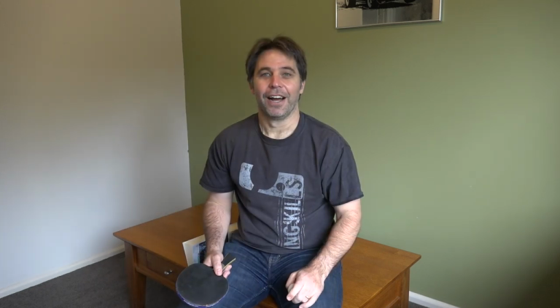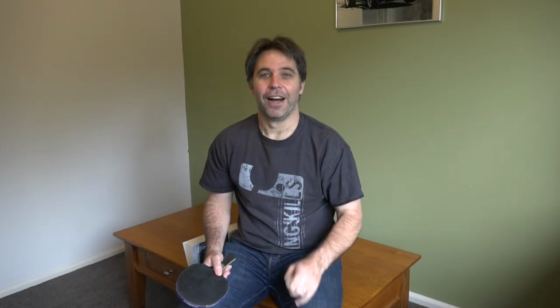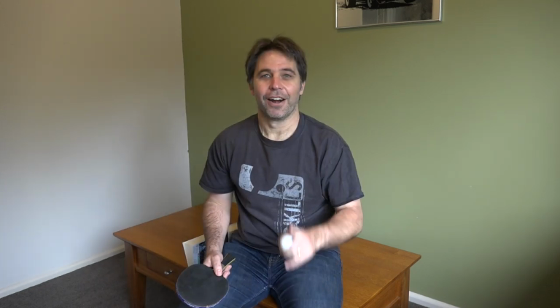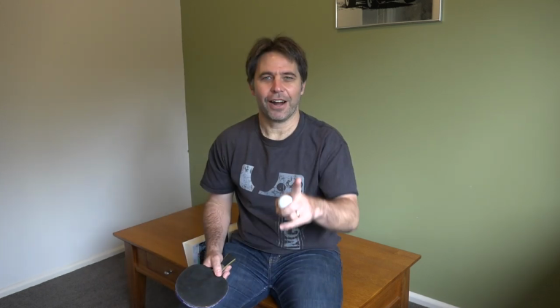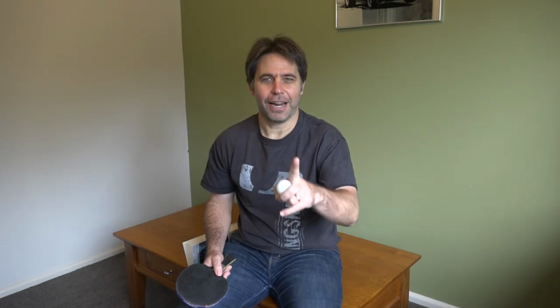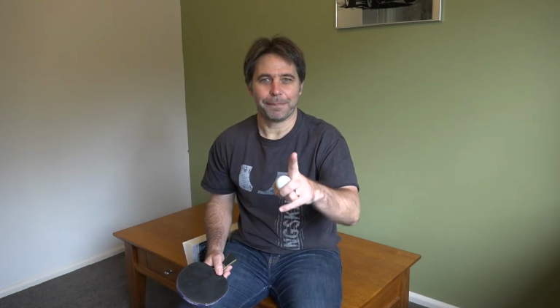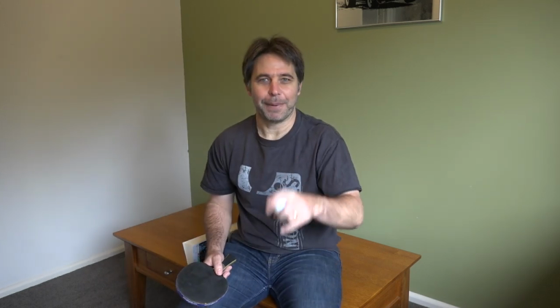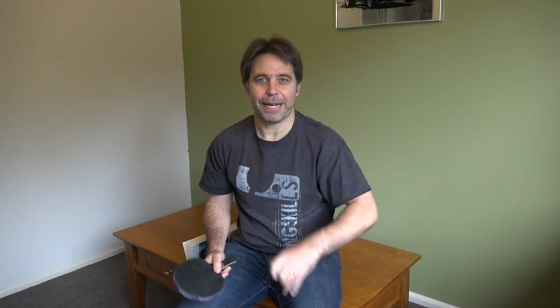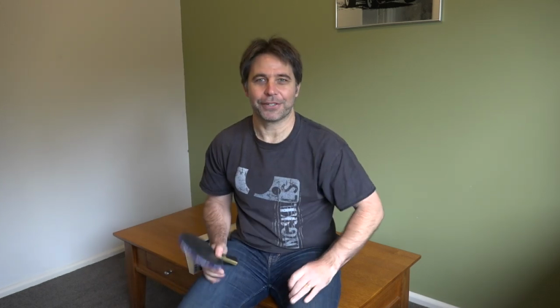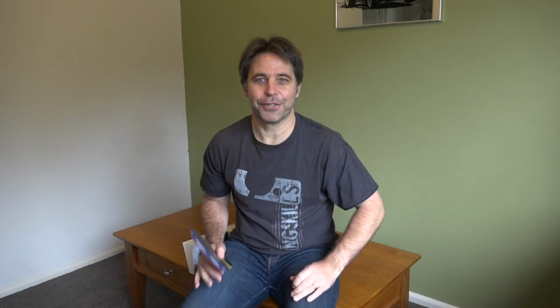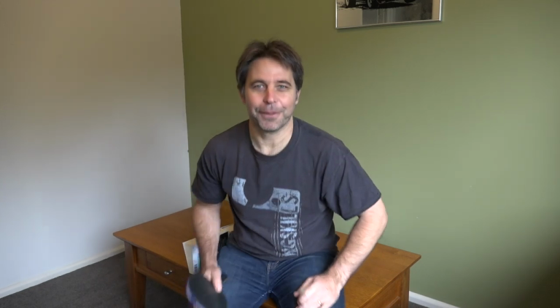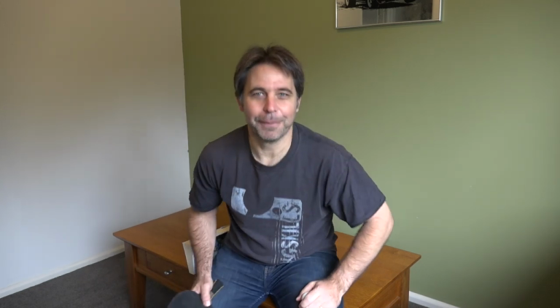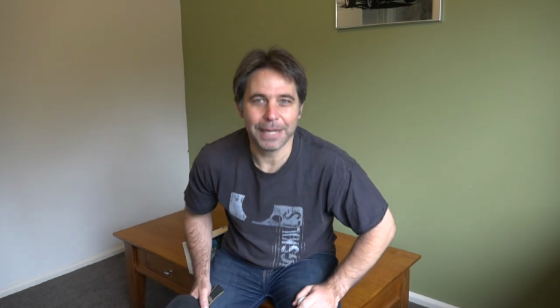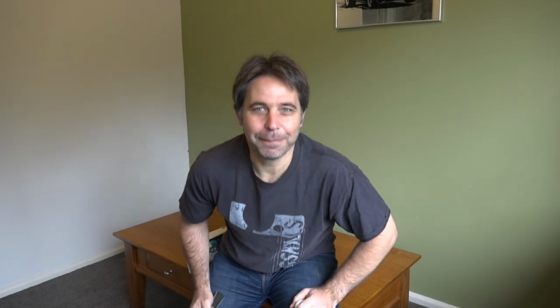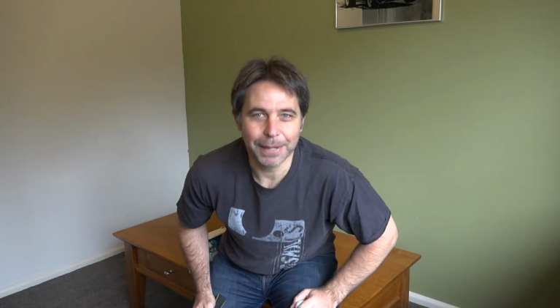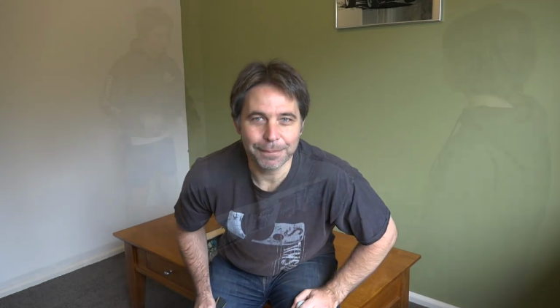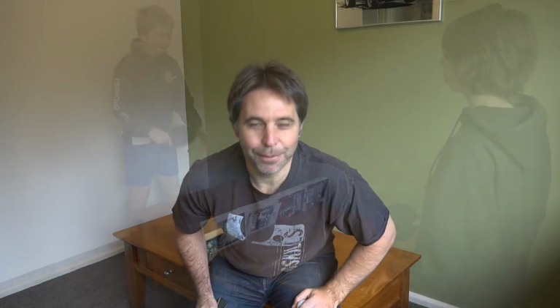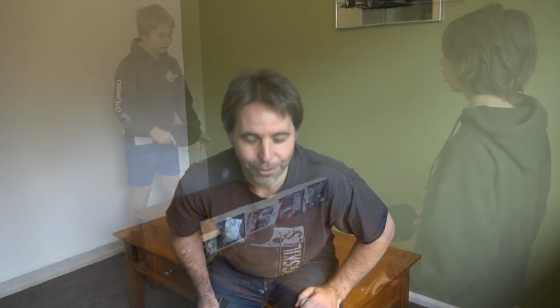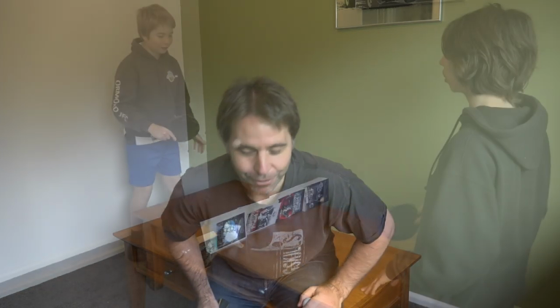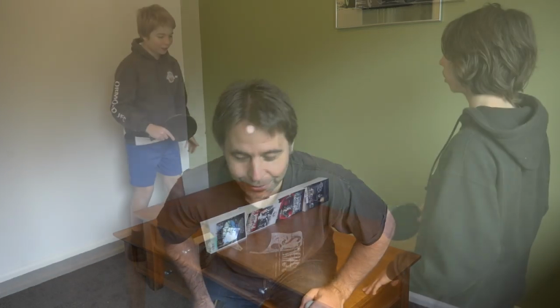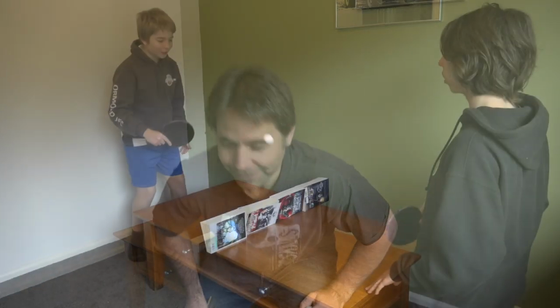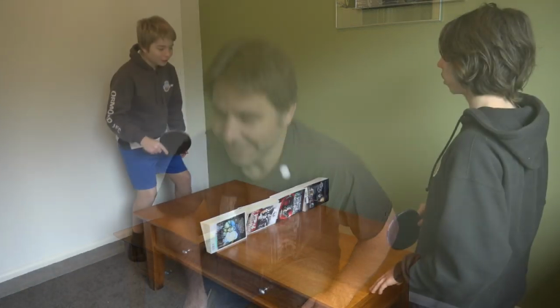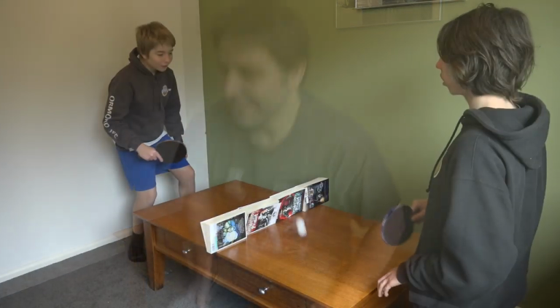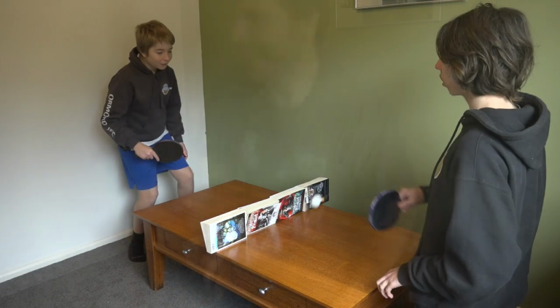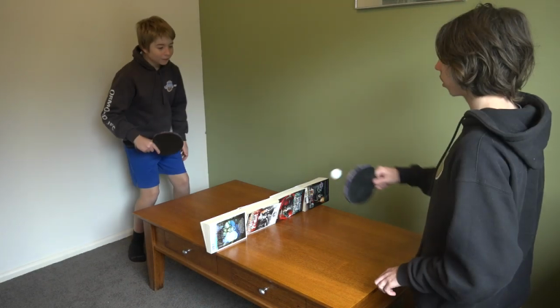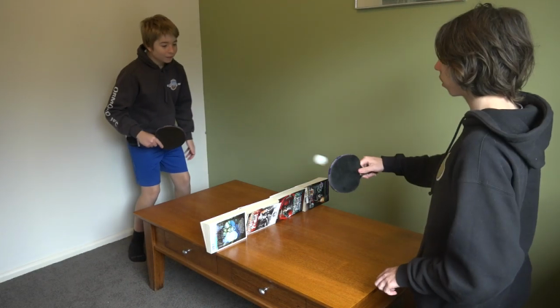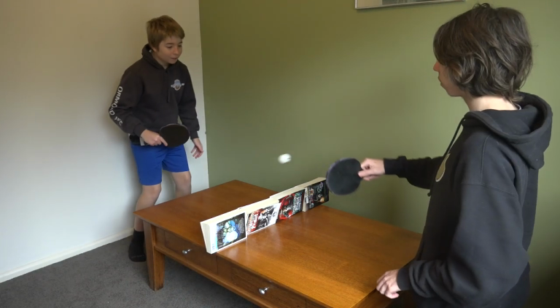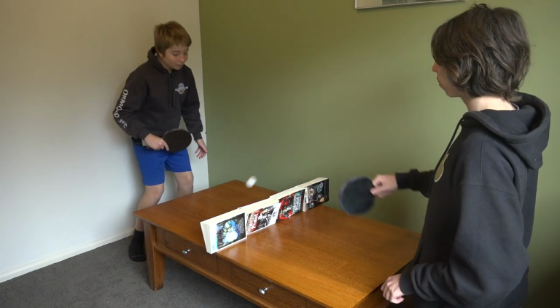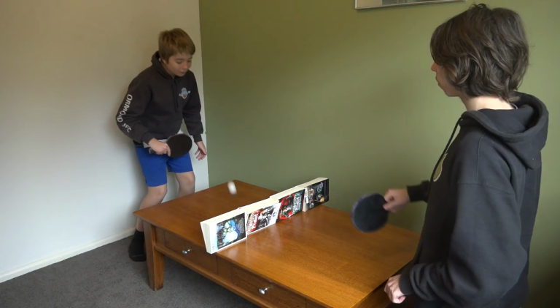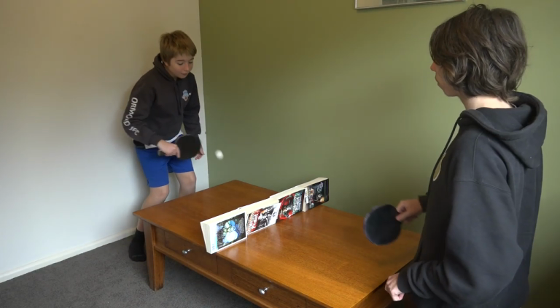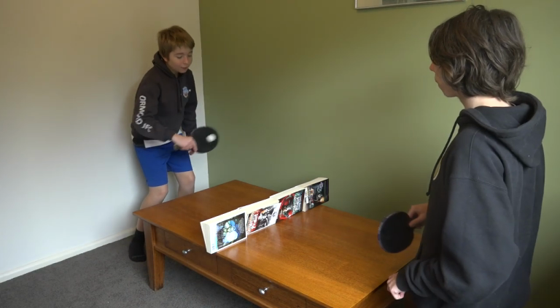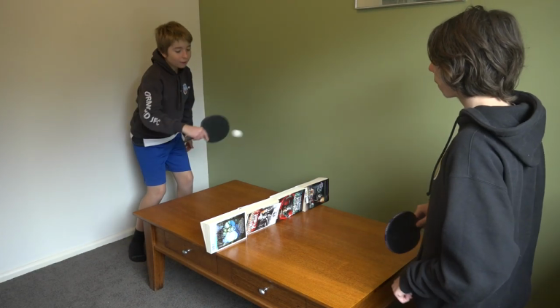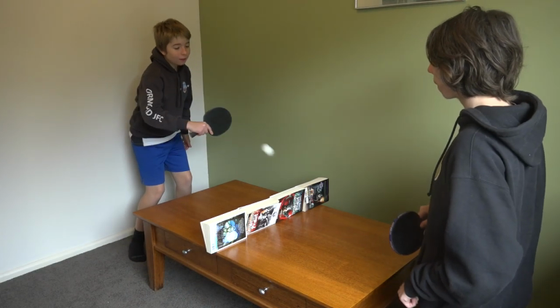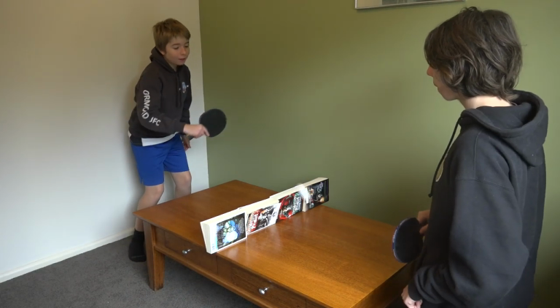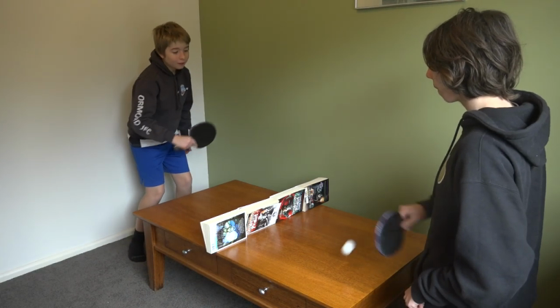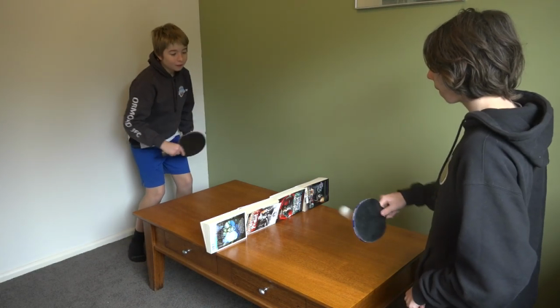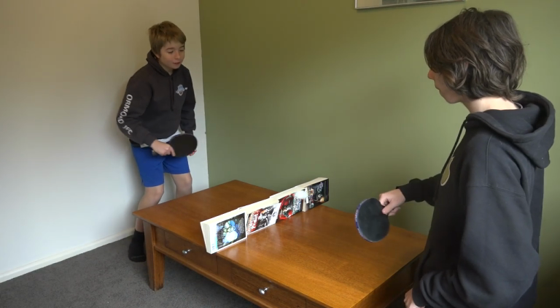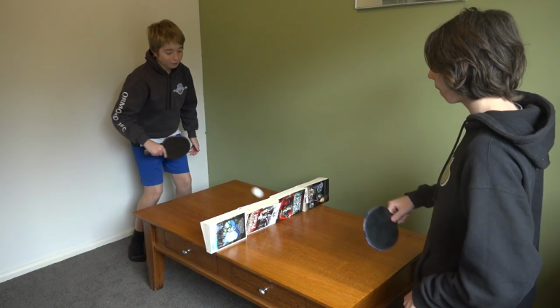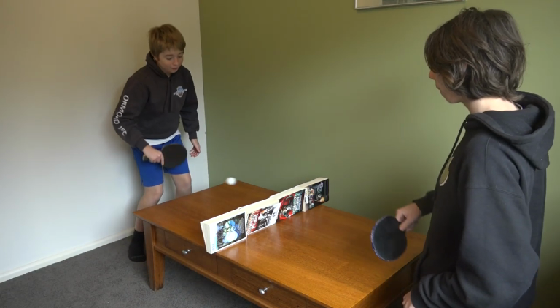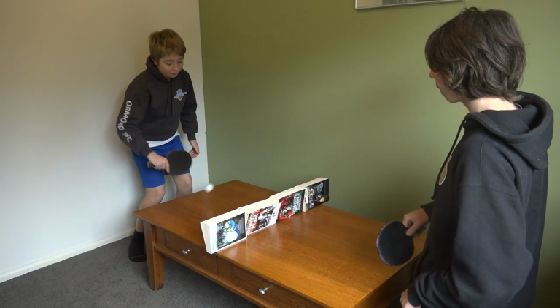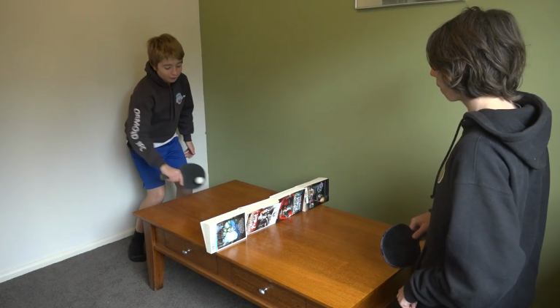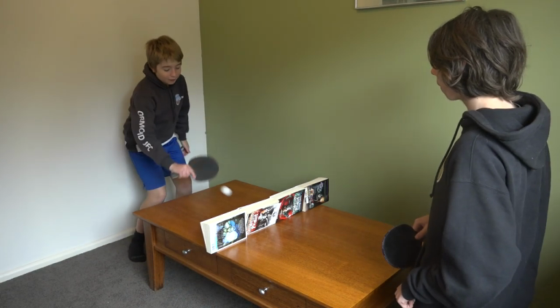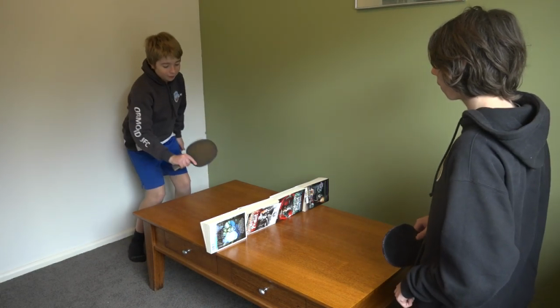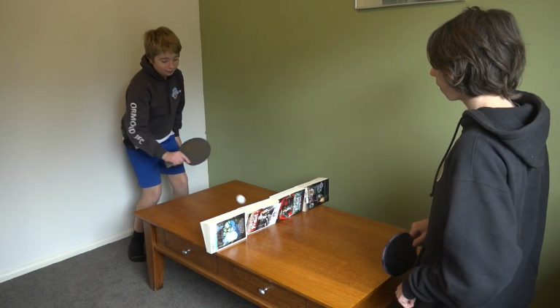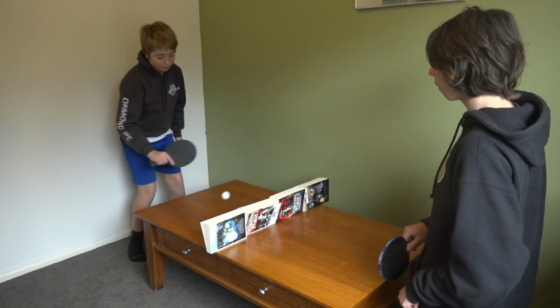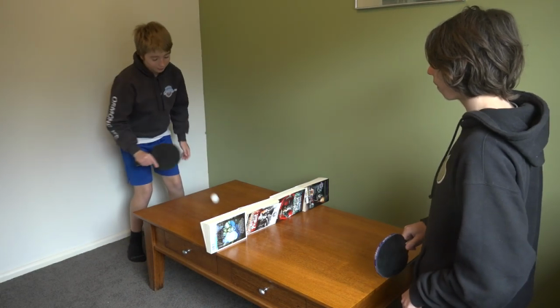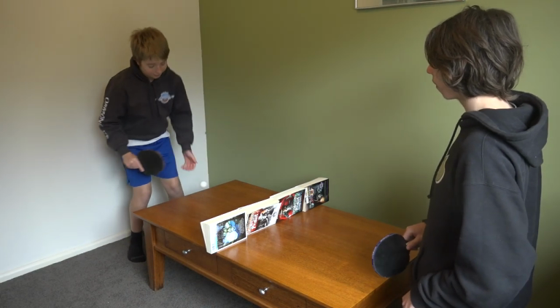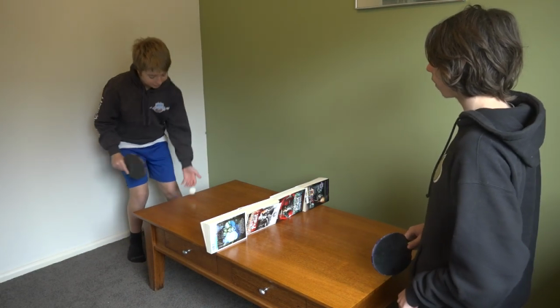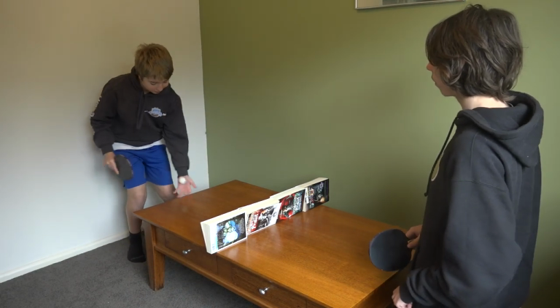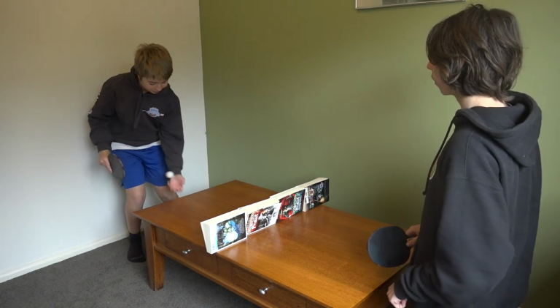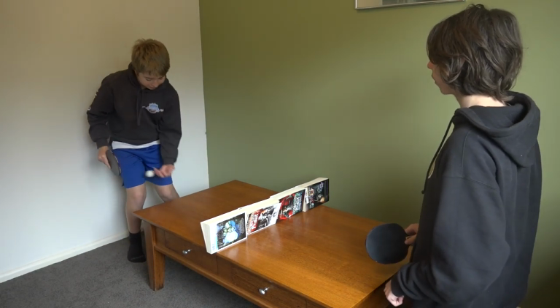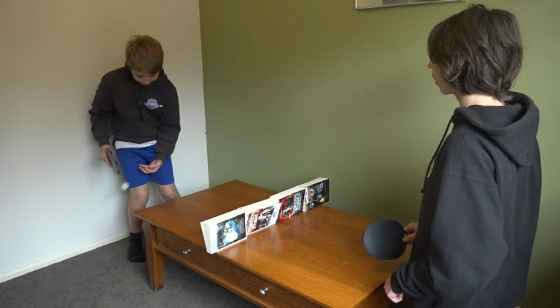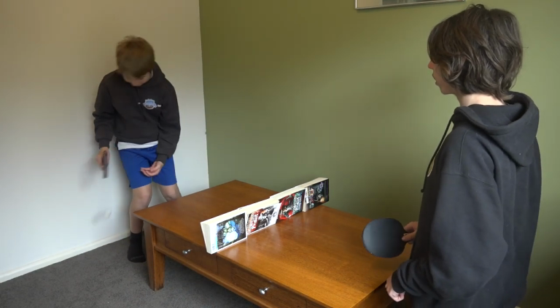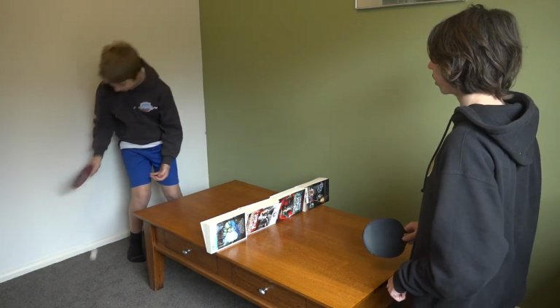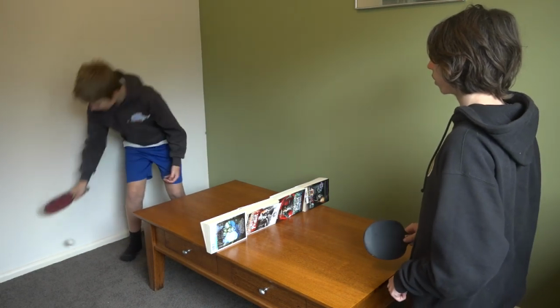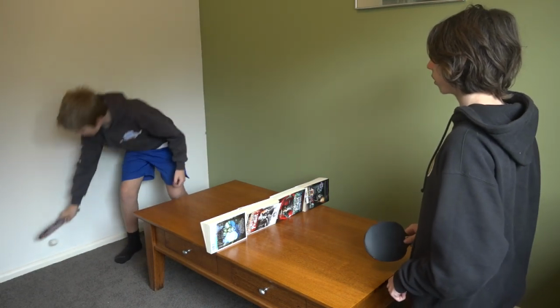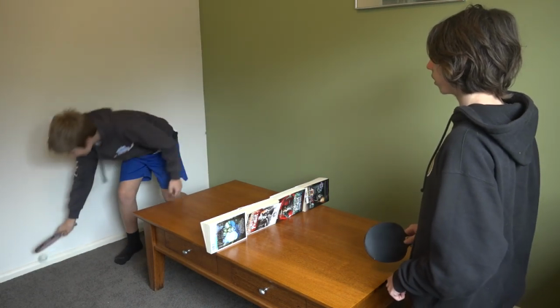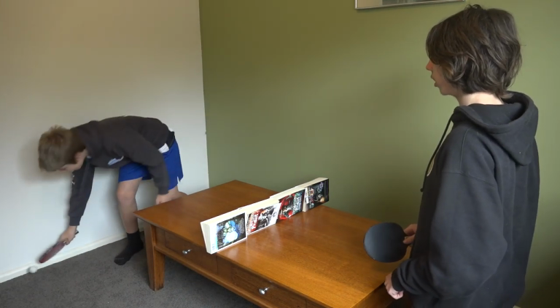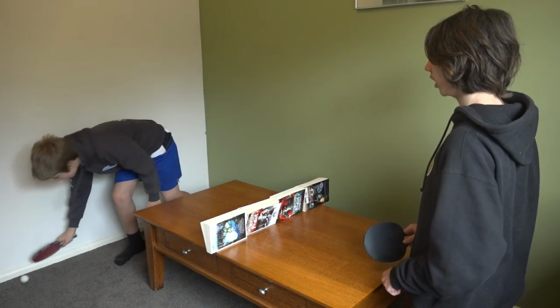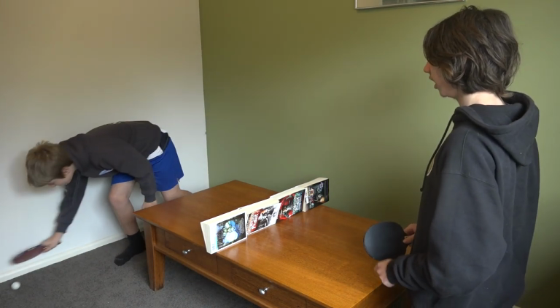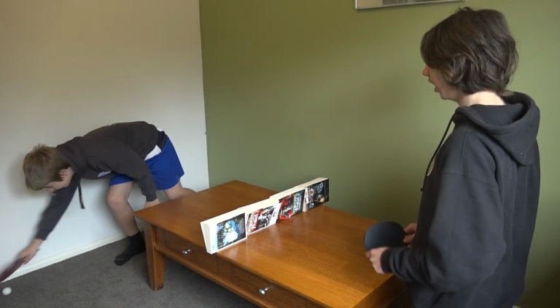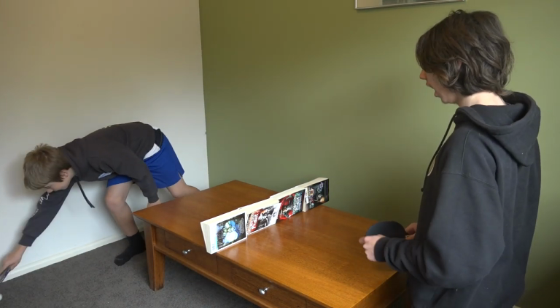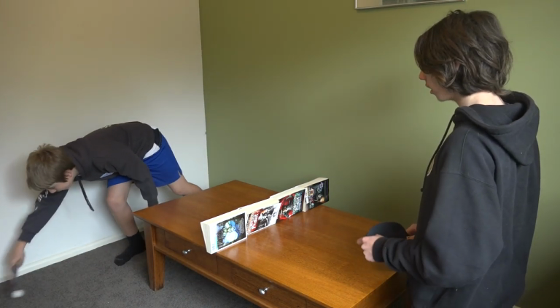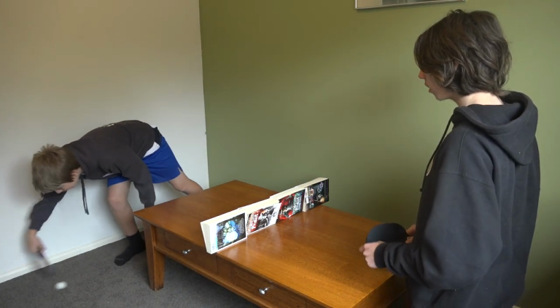Alright, back to the mini ping-pong. Yes!